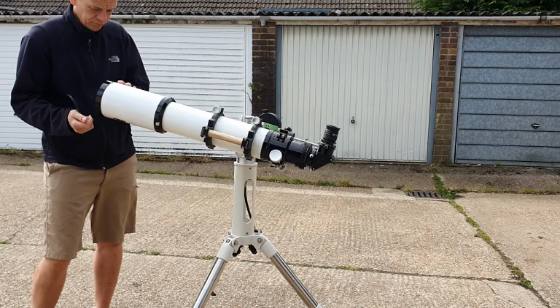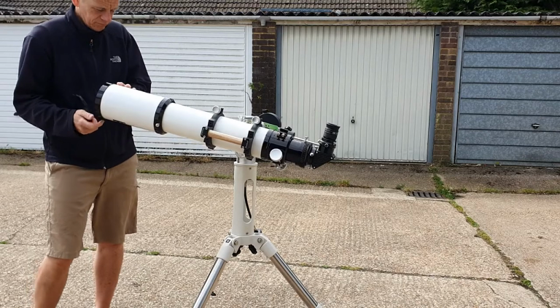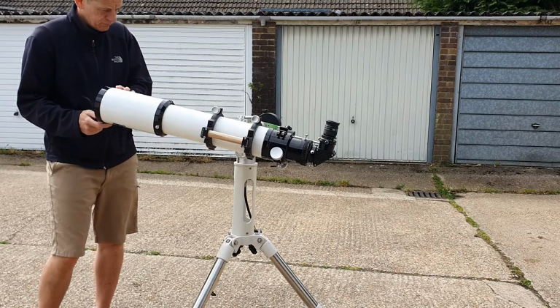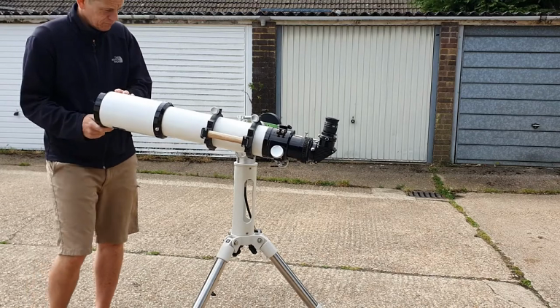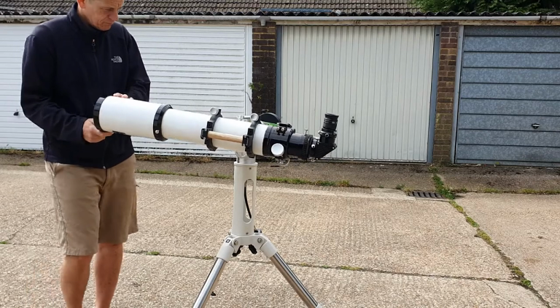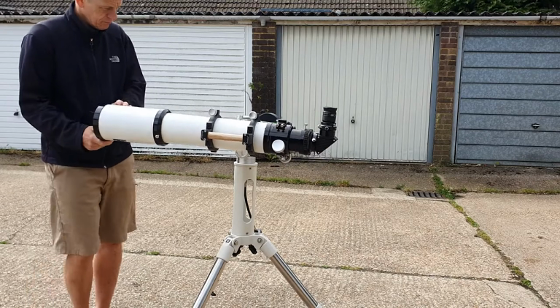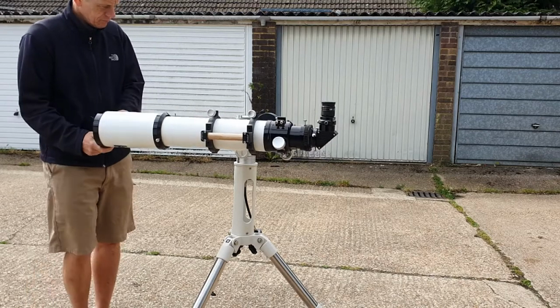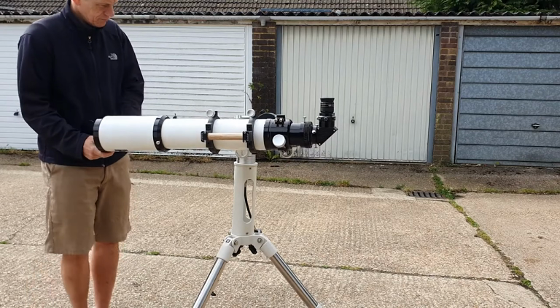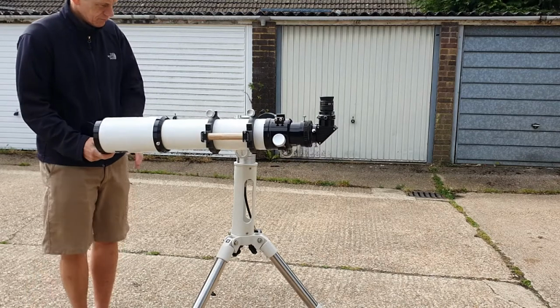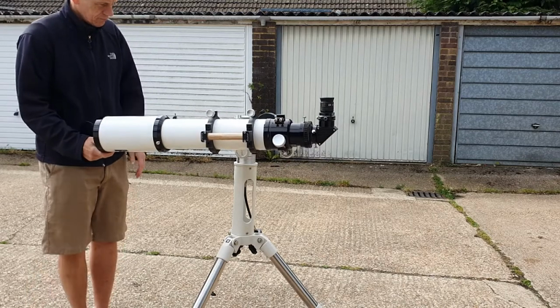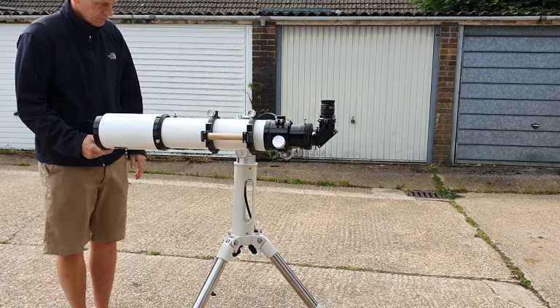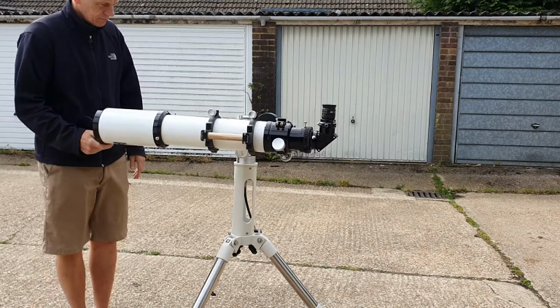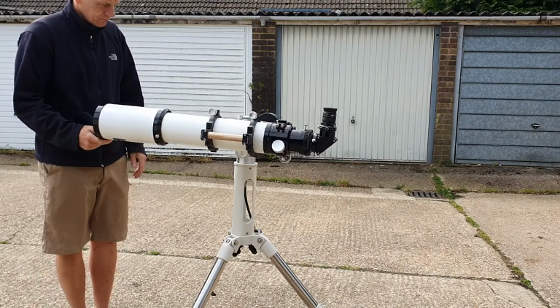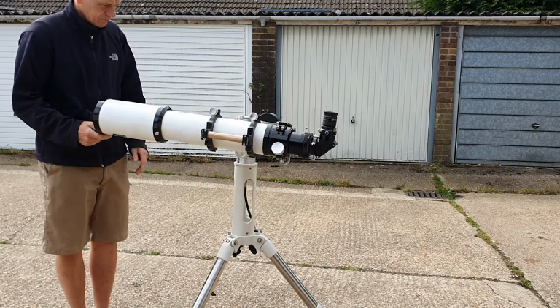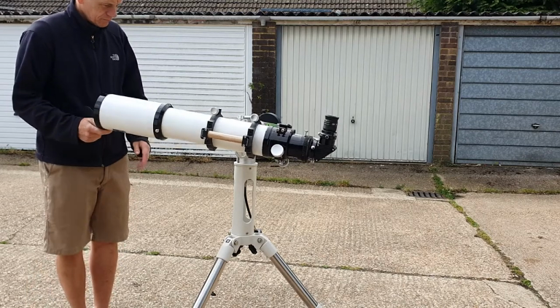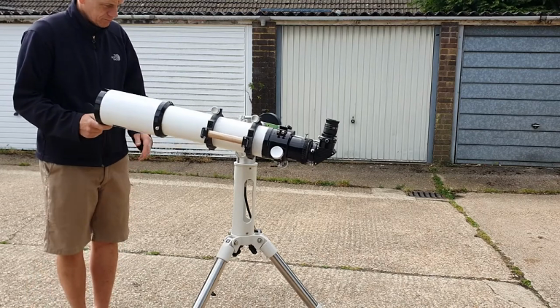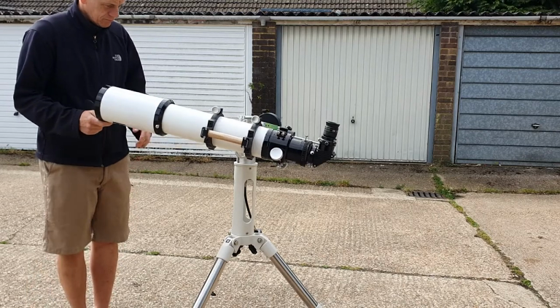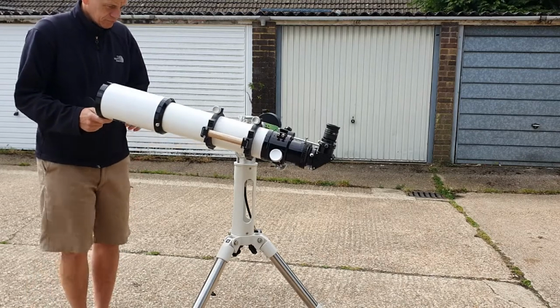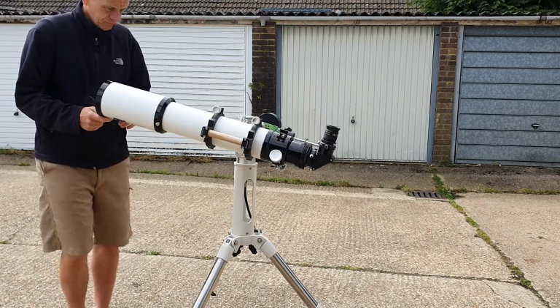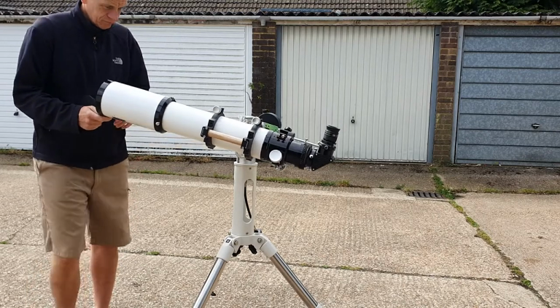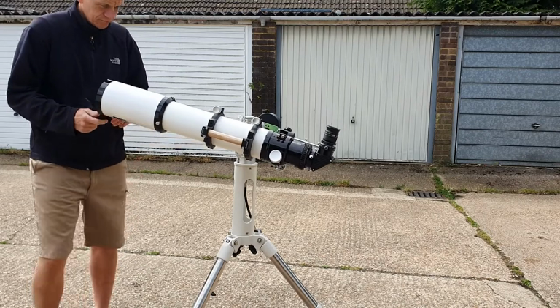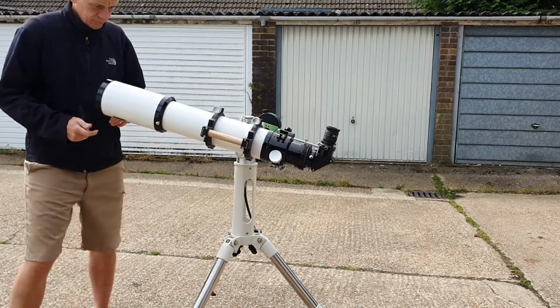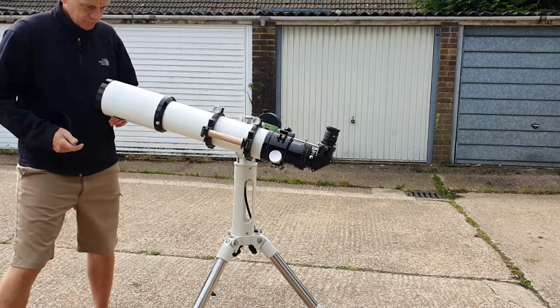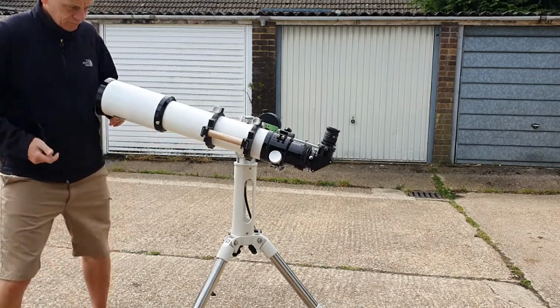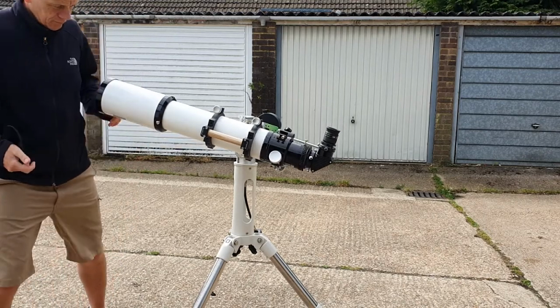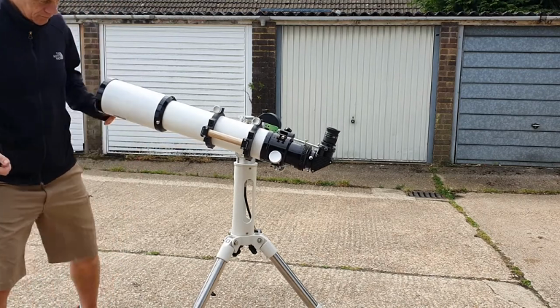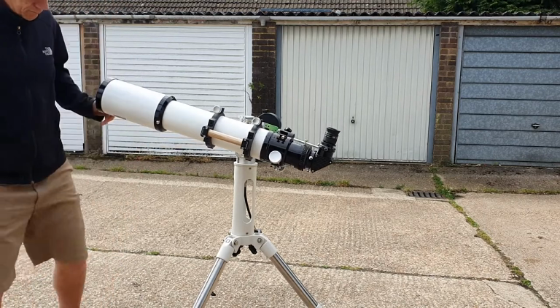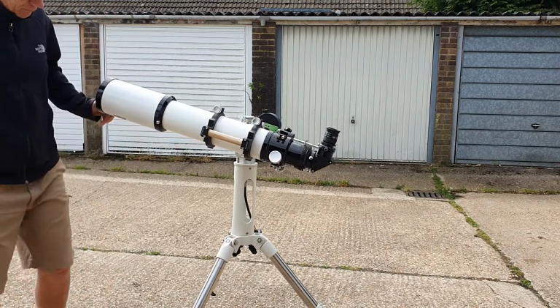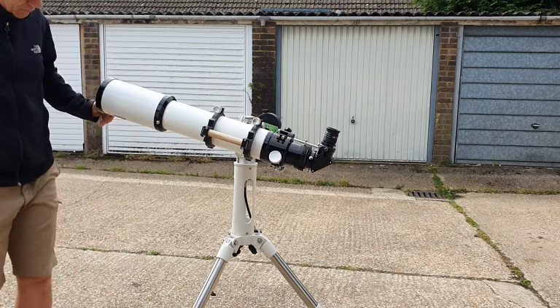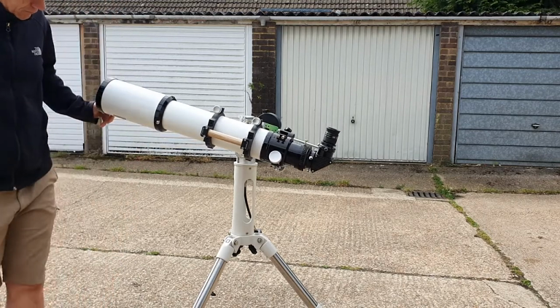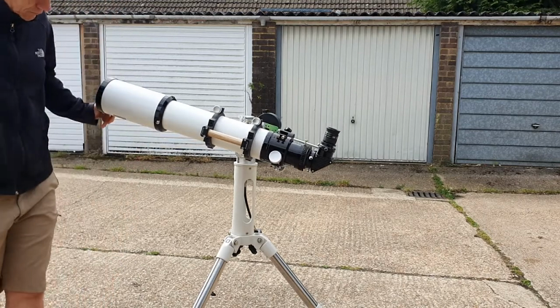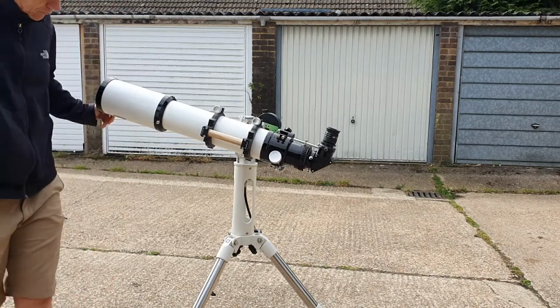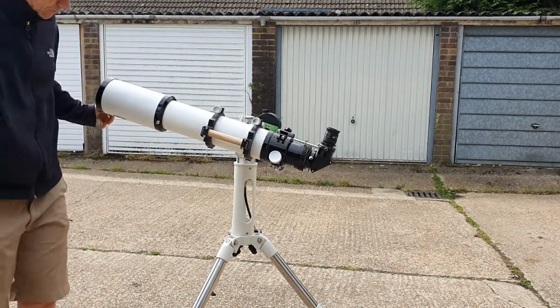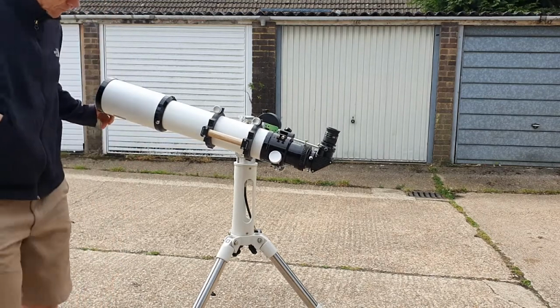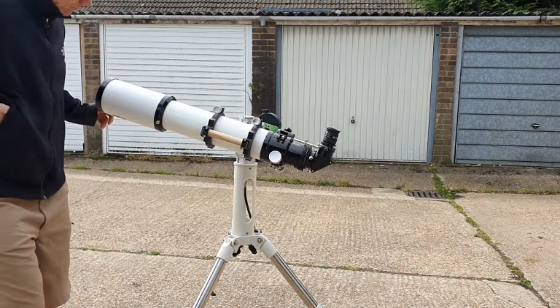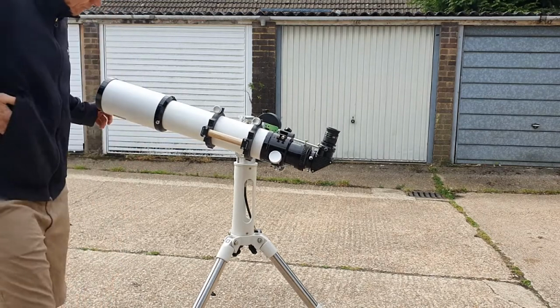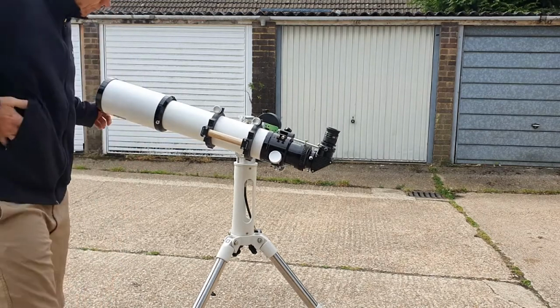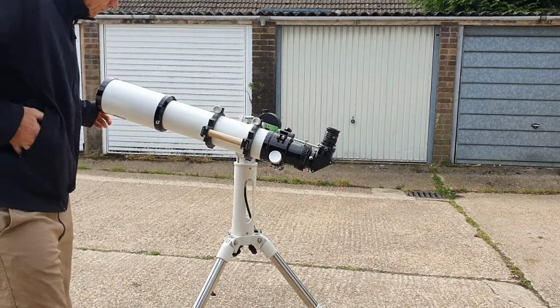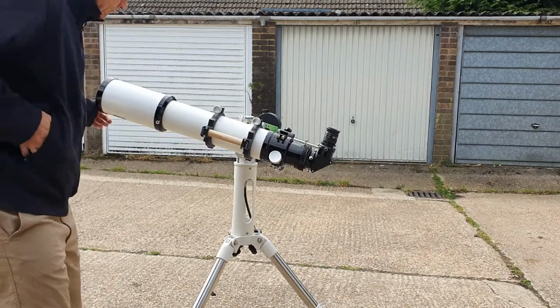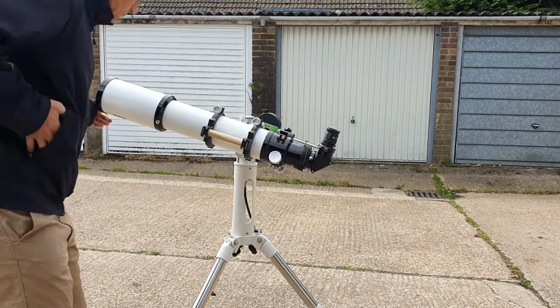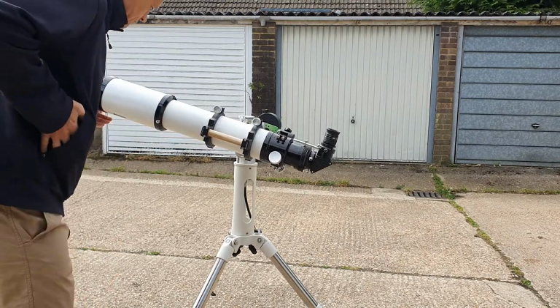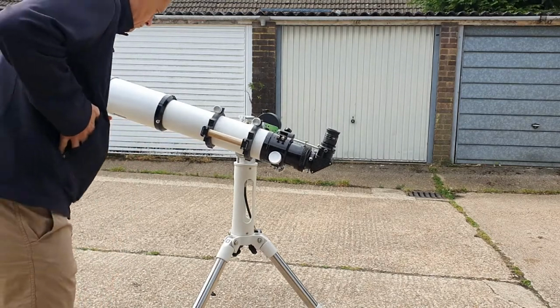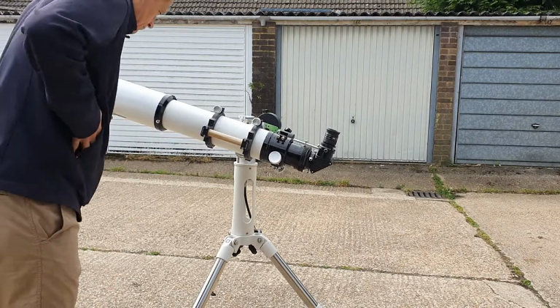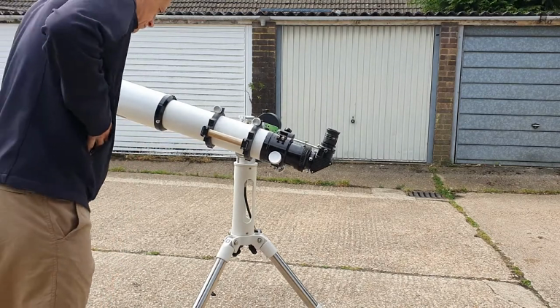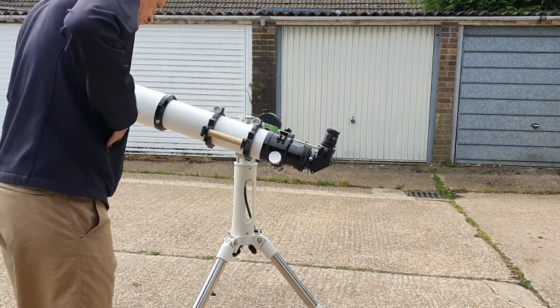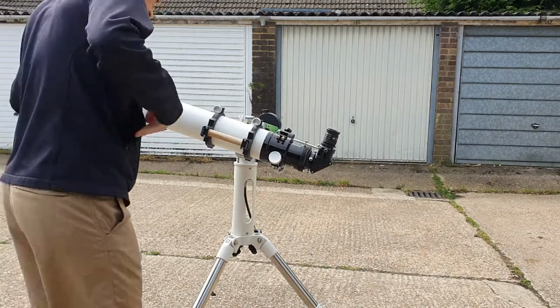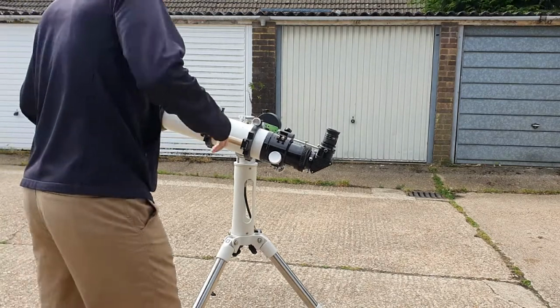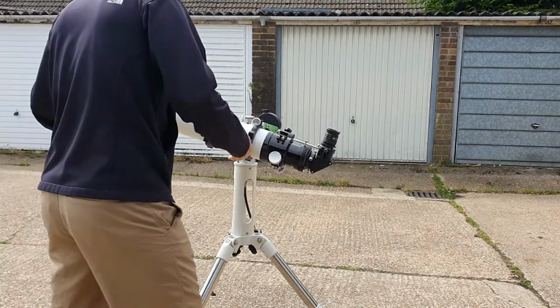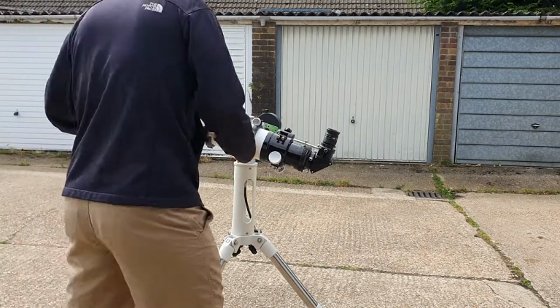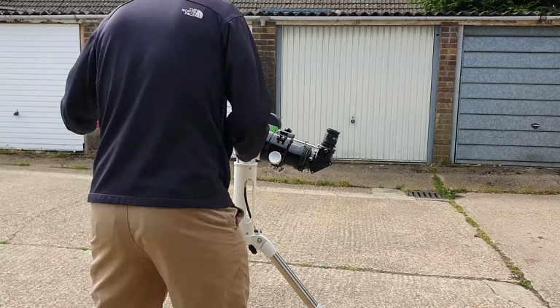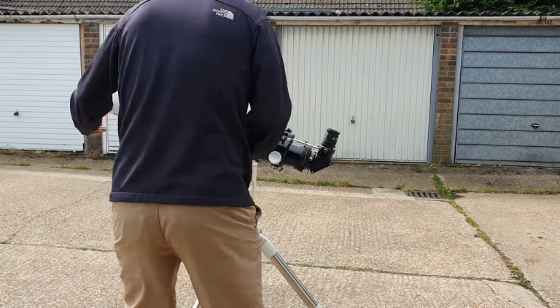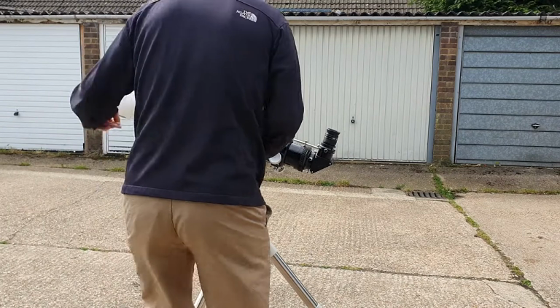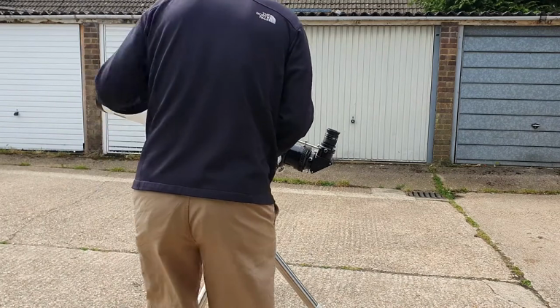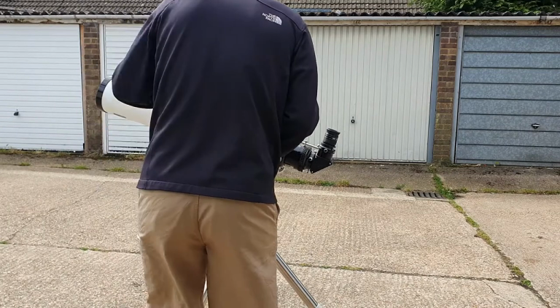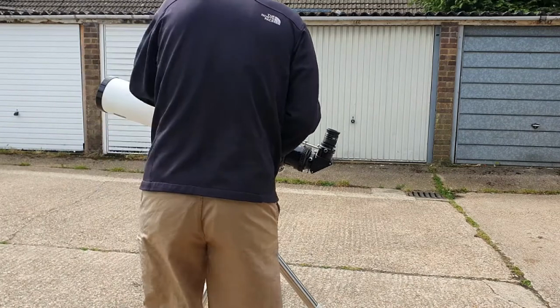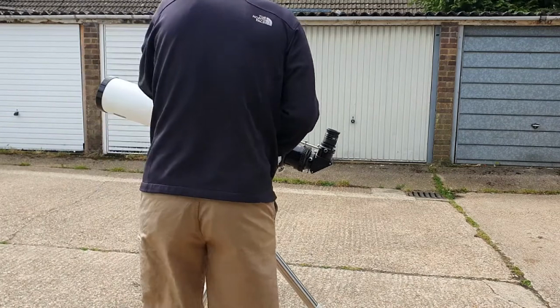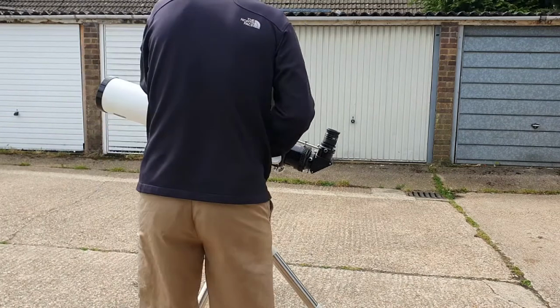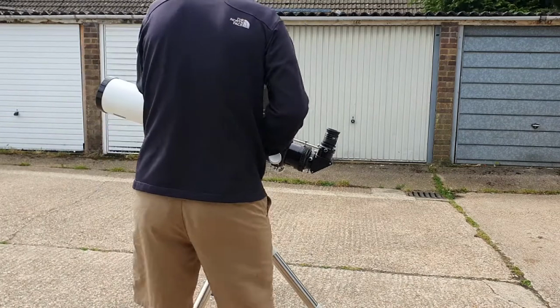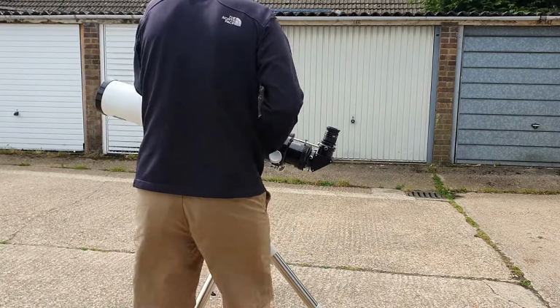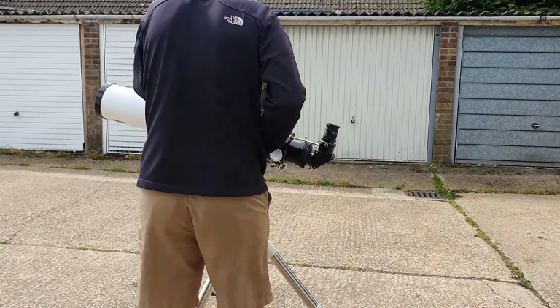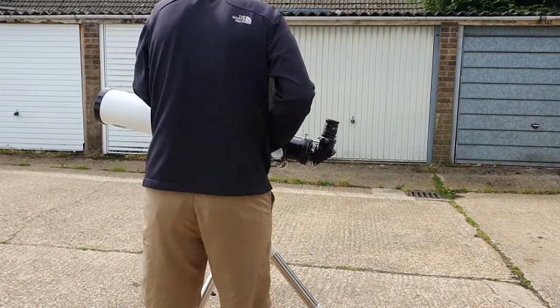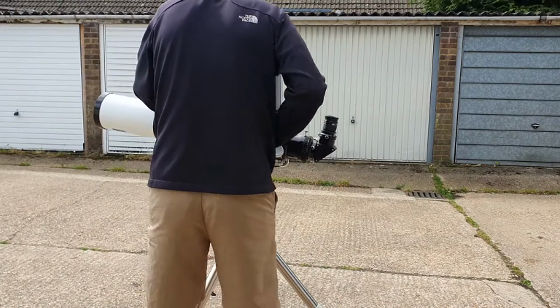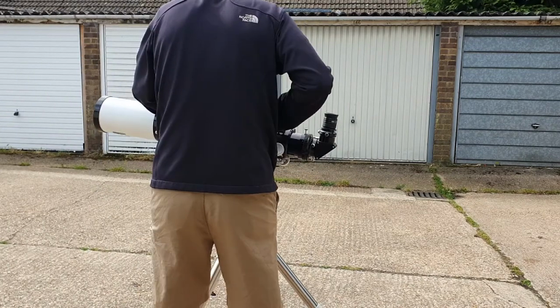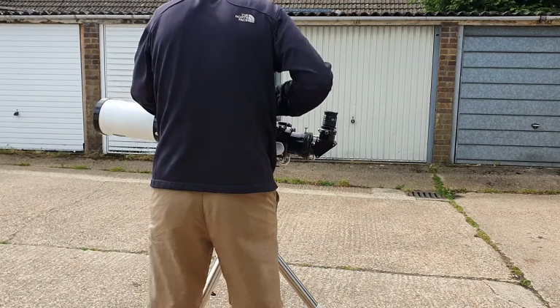As you can see, simply unscrewing the aluminium heavy-duty dust cap from the front is enough to throw the balance out.